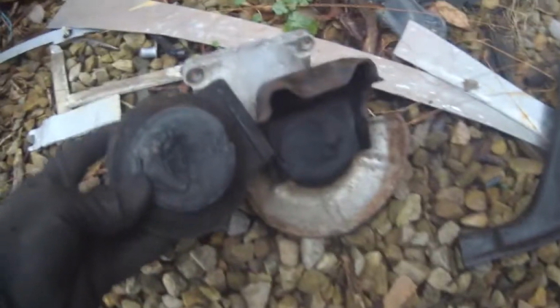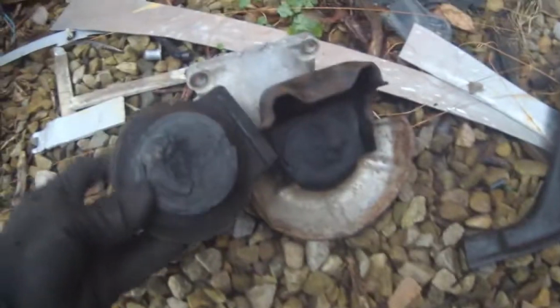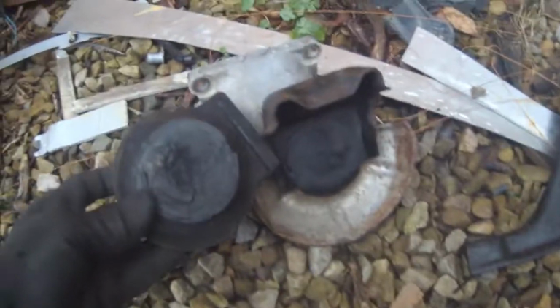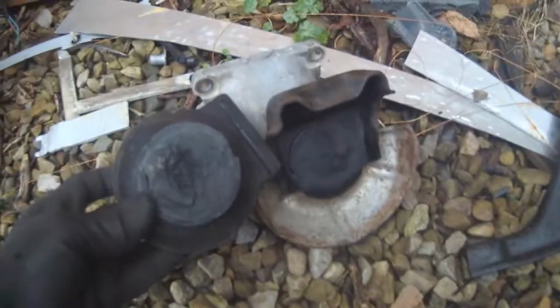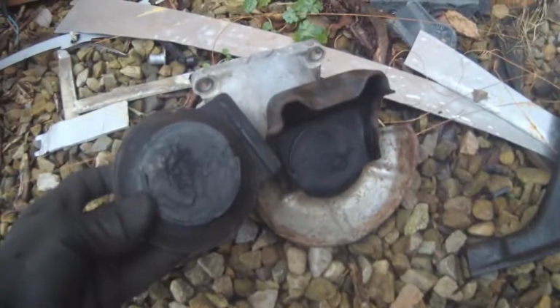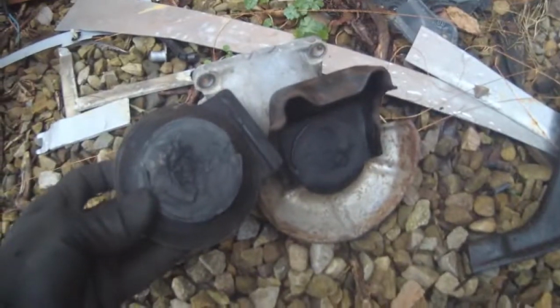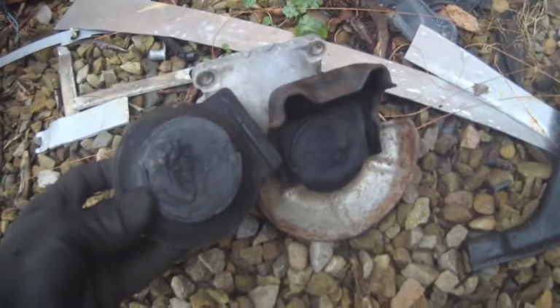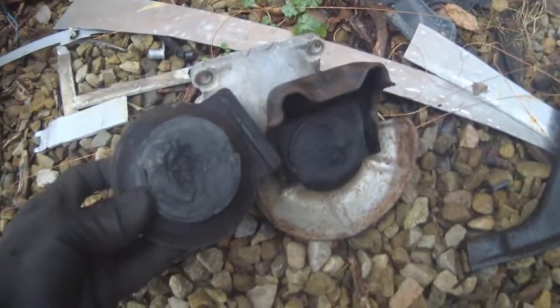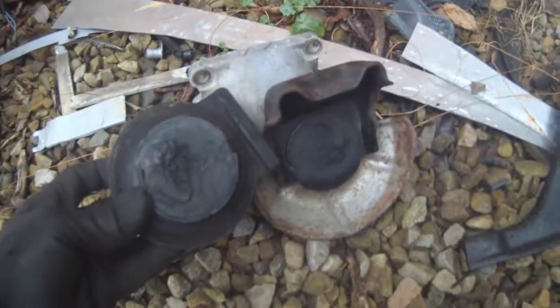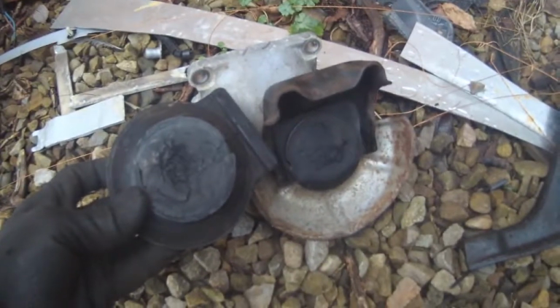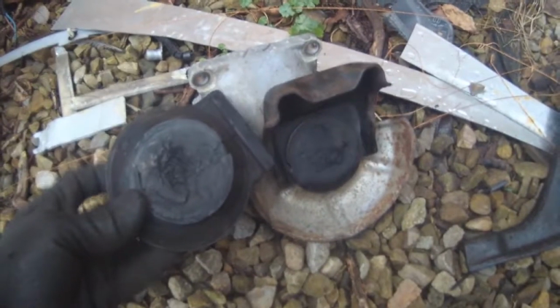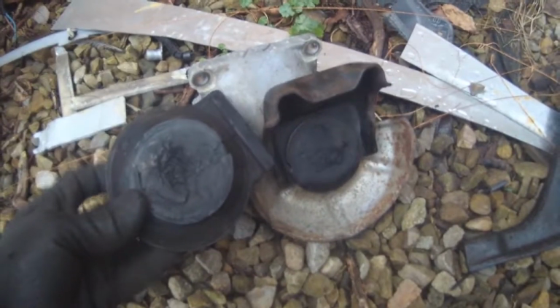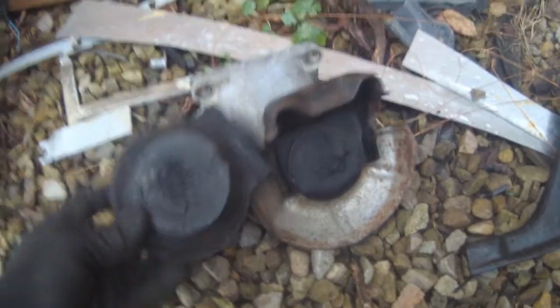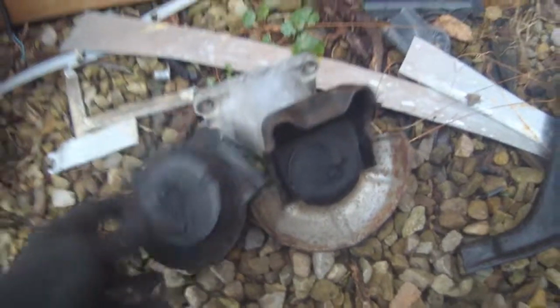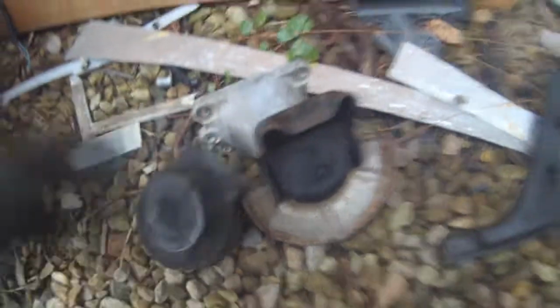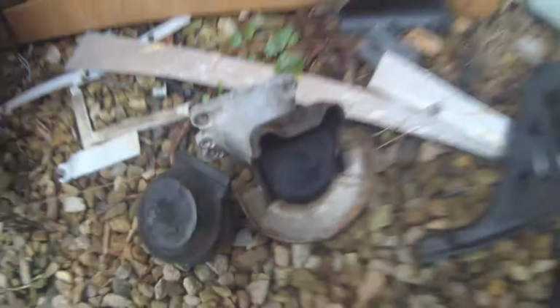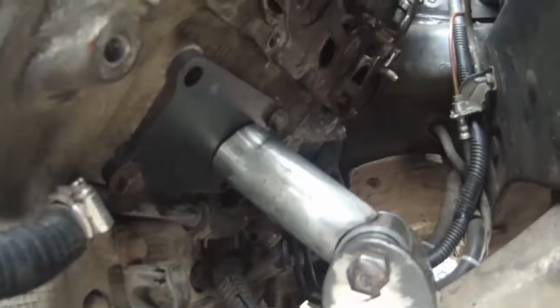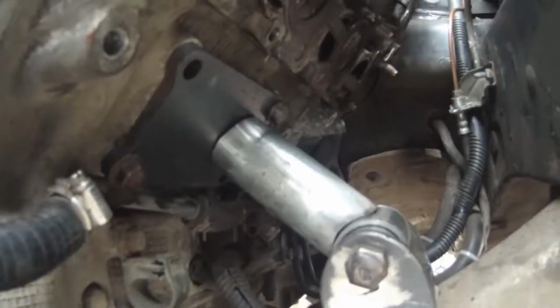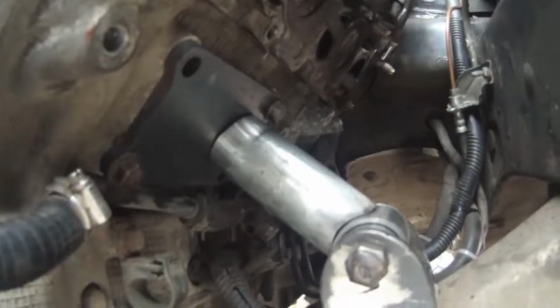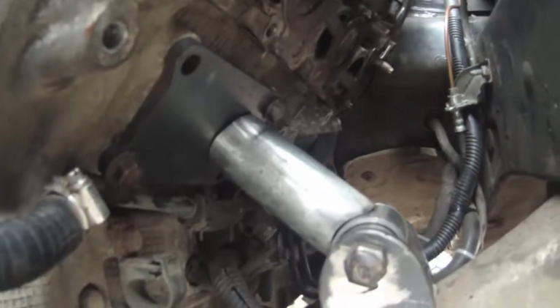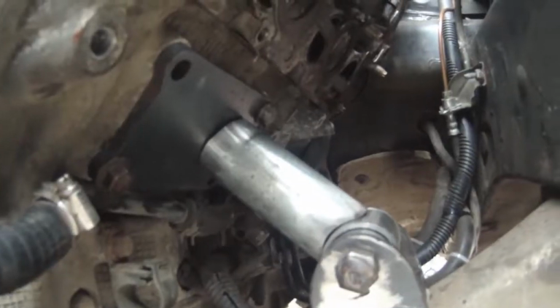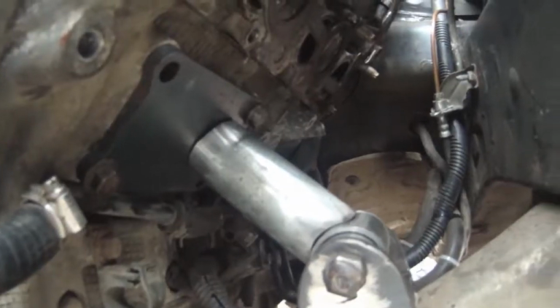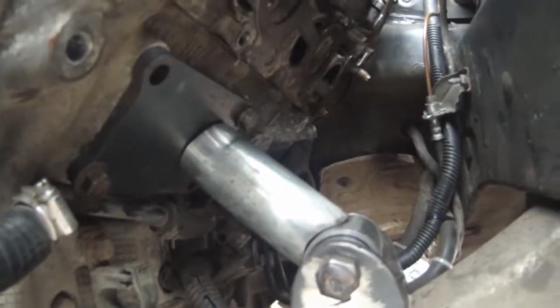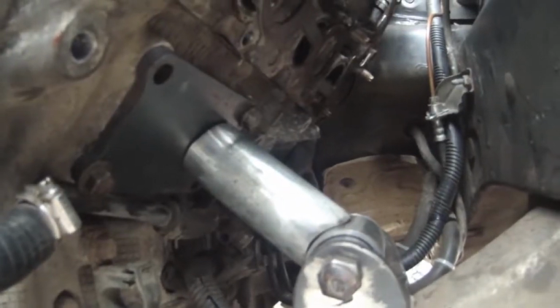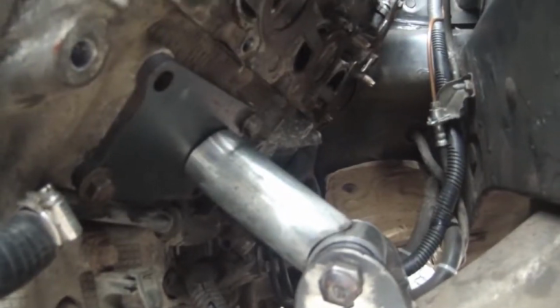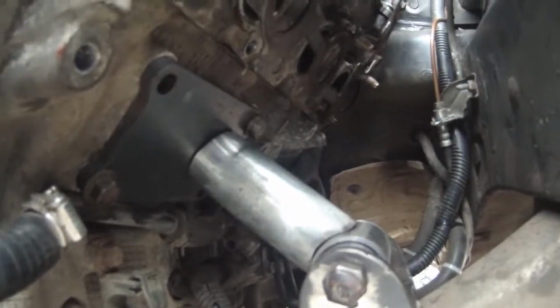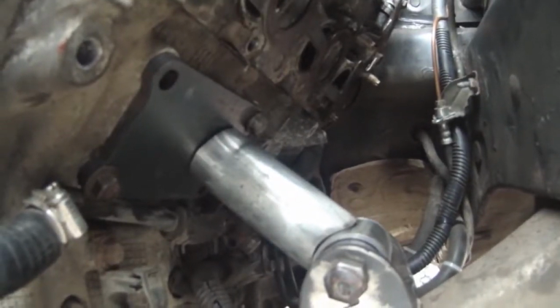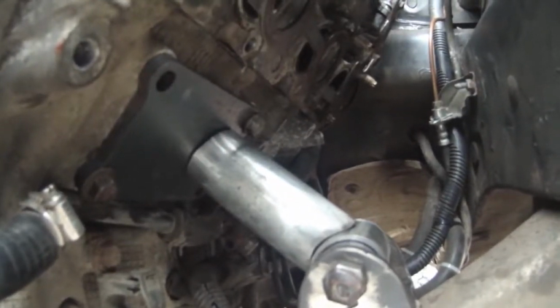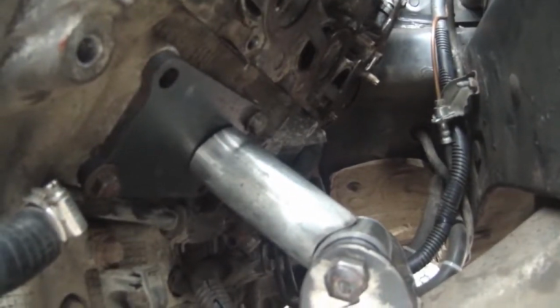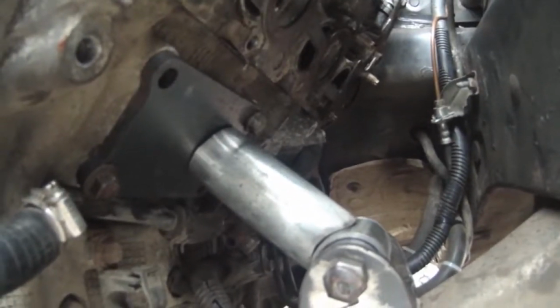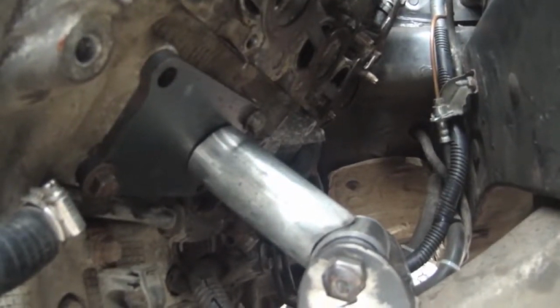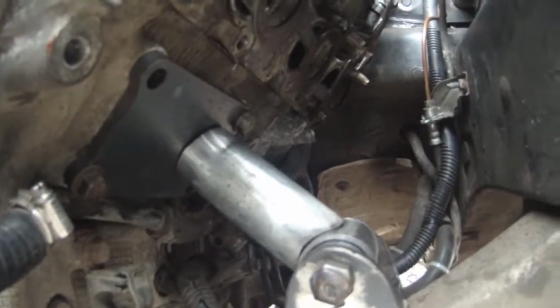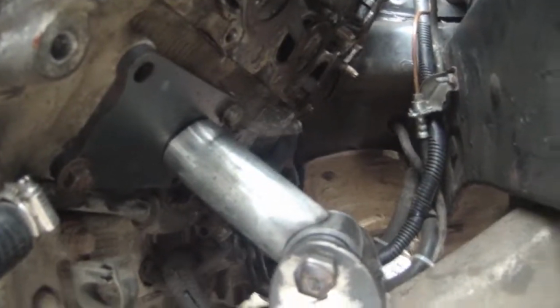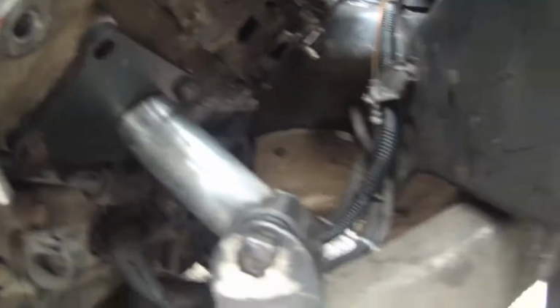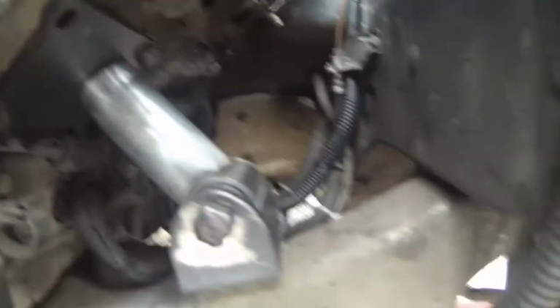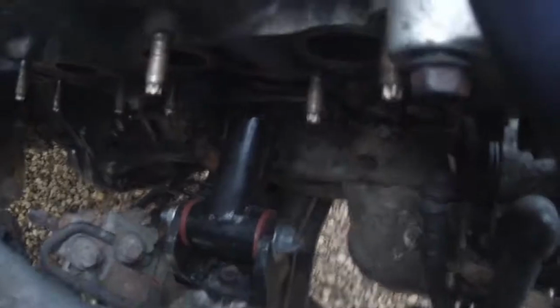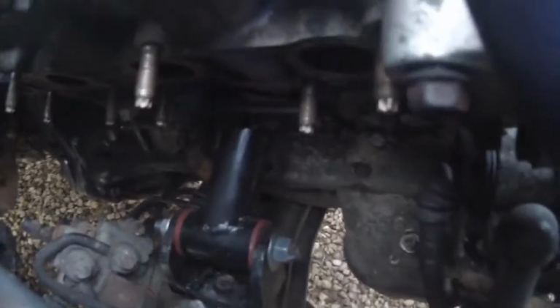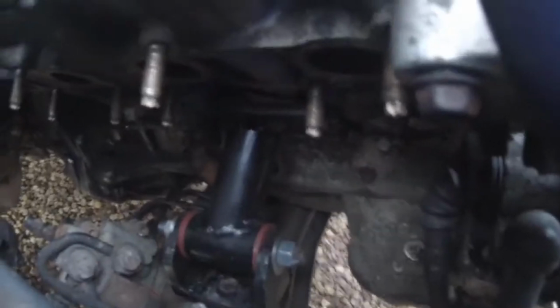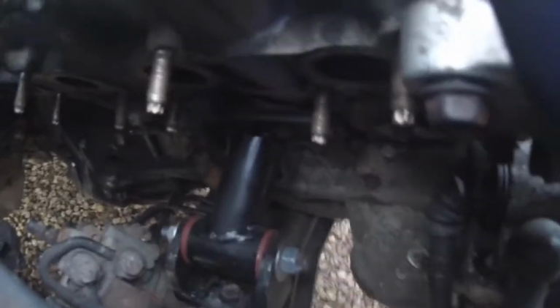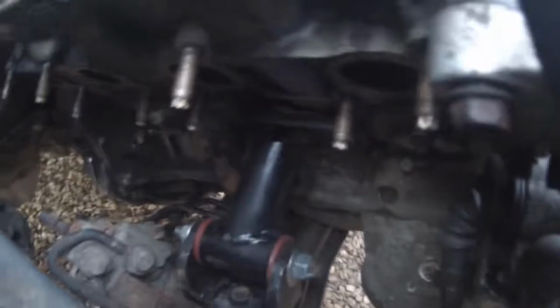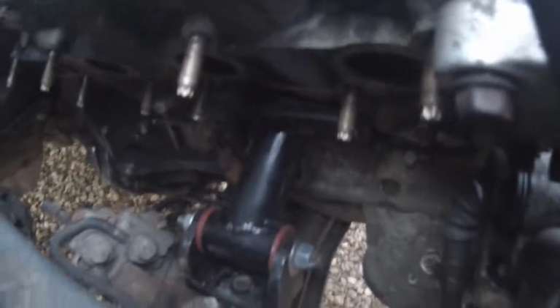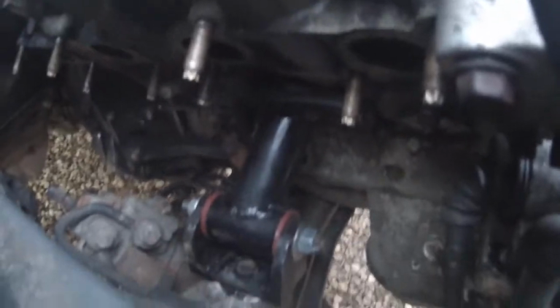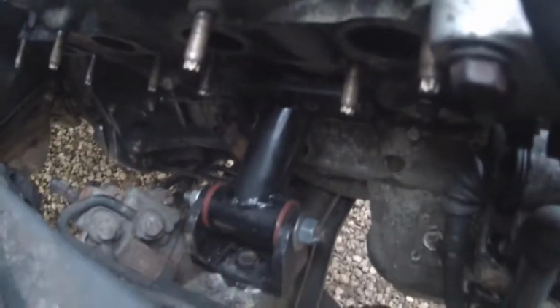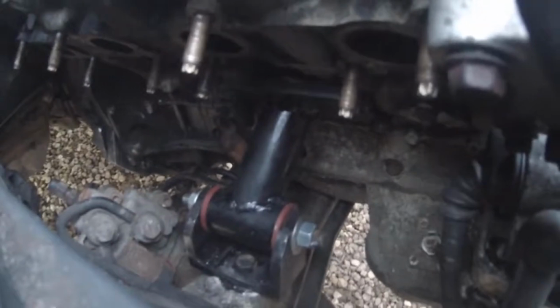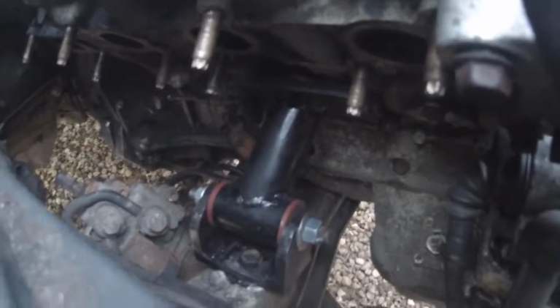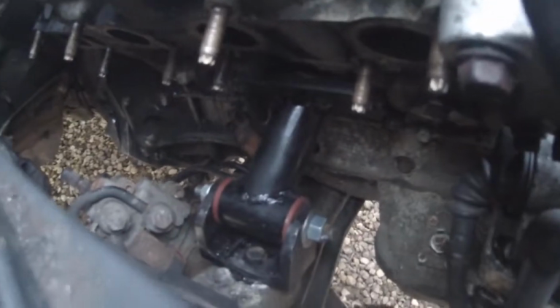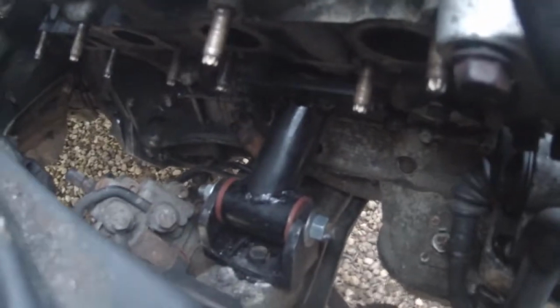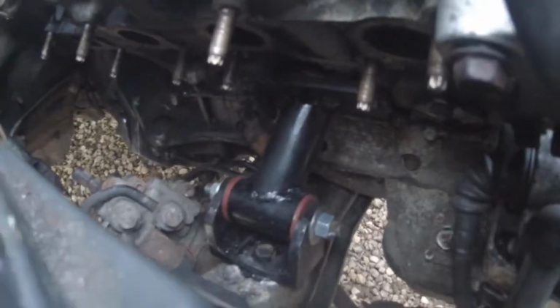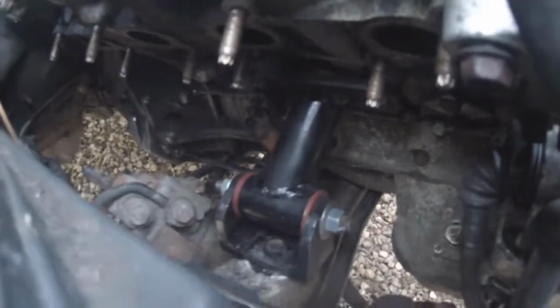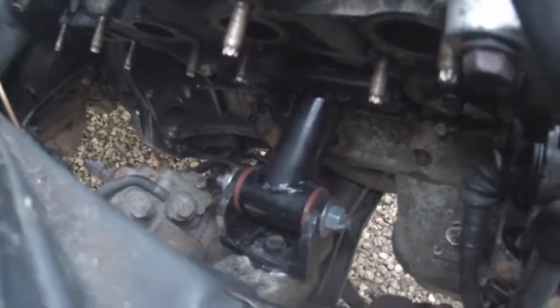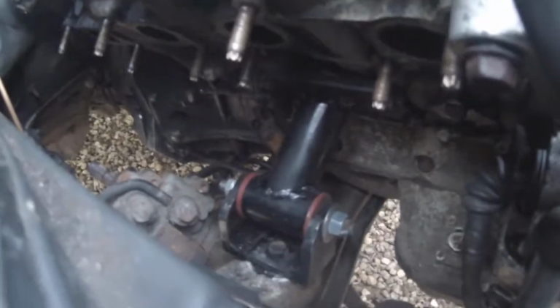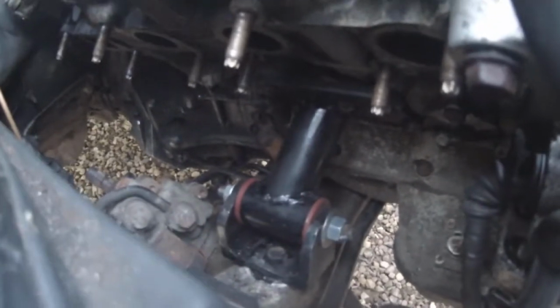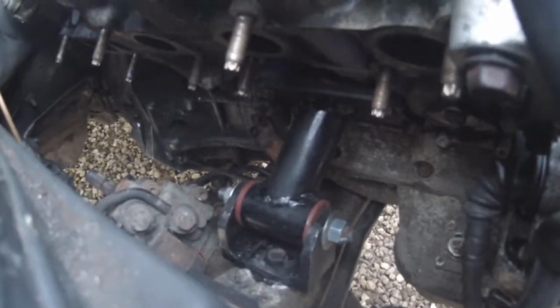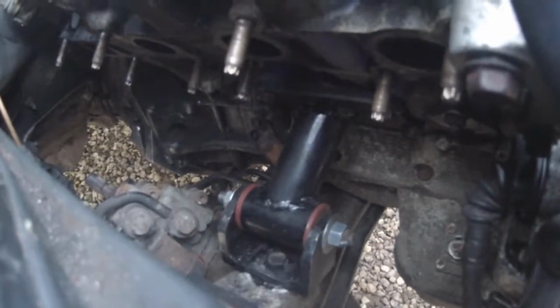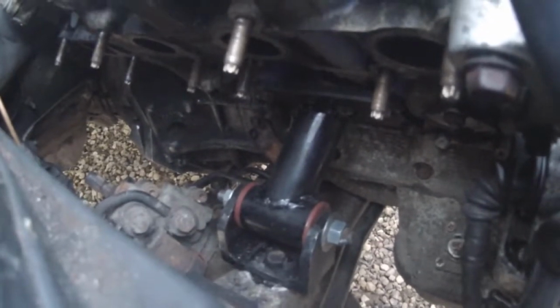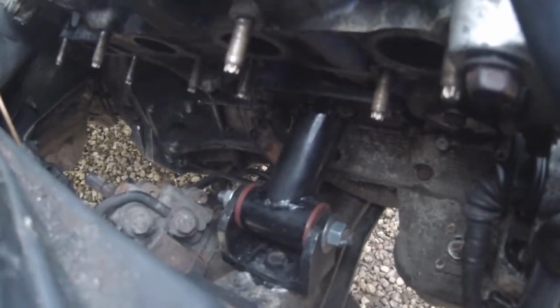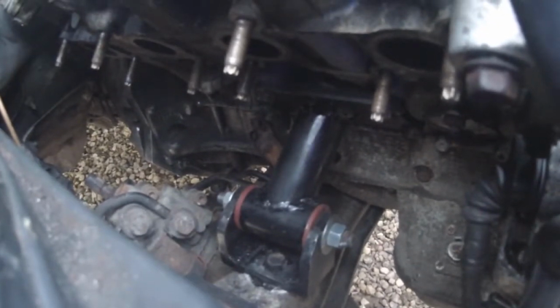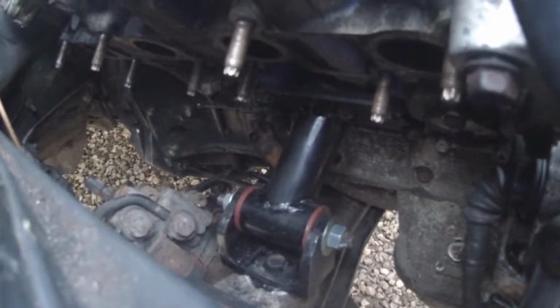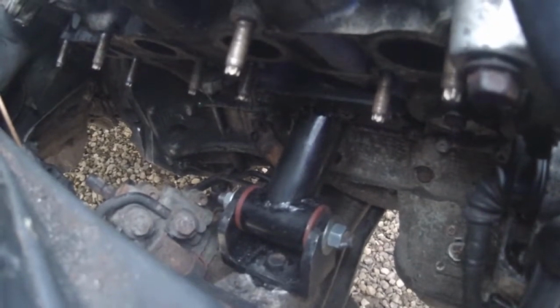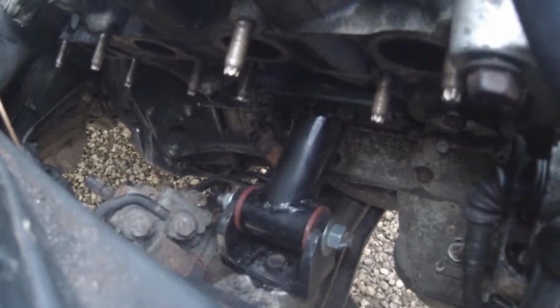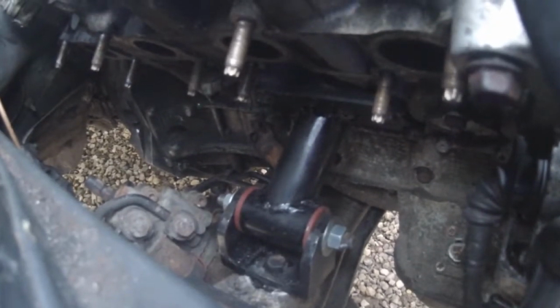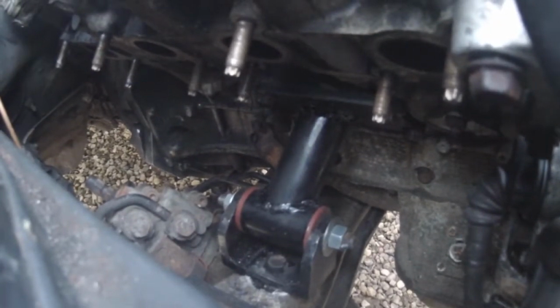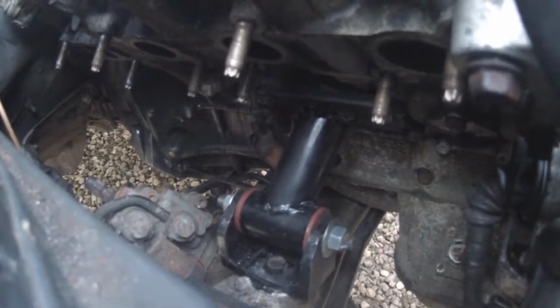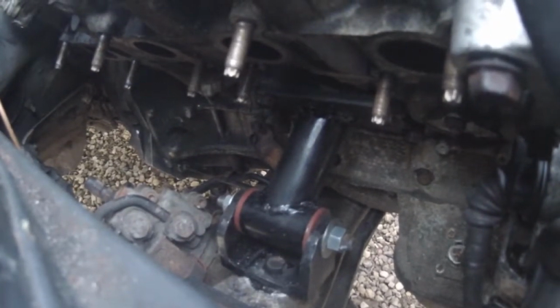Hello, join us on this episode of Turbo Shed where we make engine mountings and sort out power steering pipes to get the turbo manifolds in.